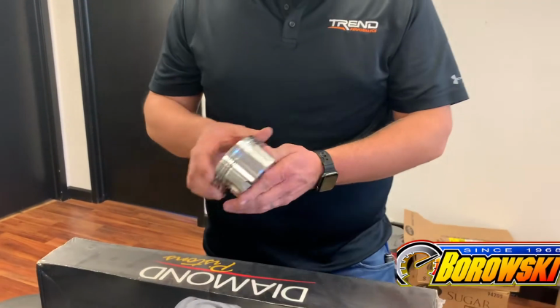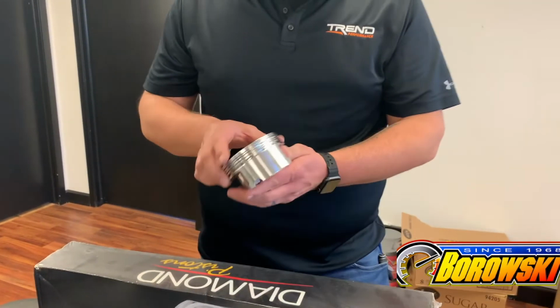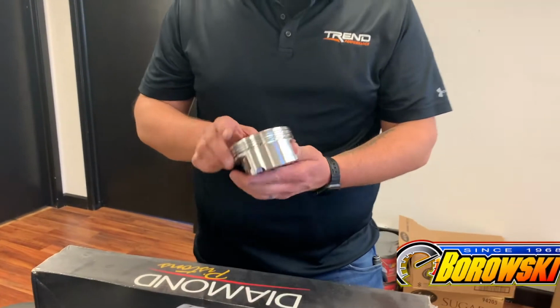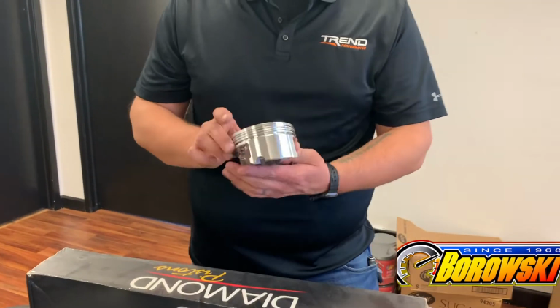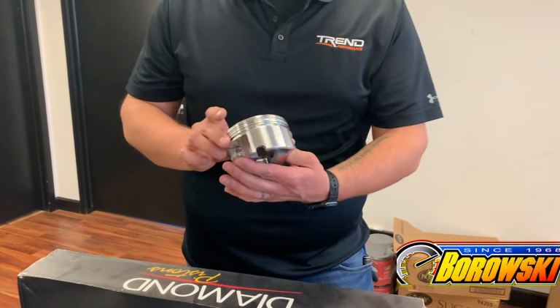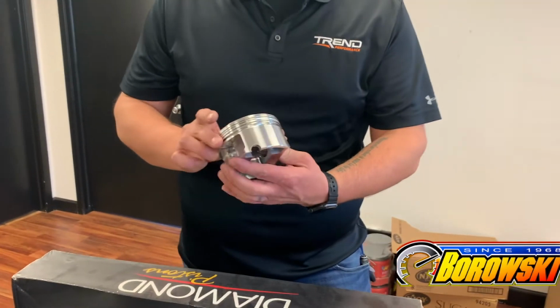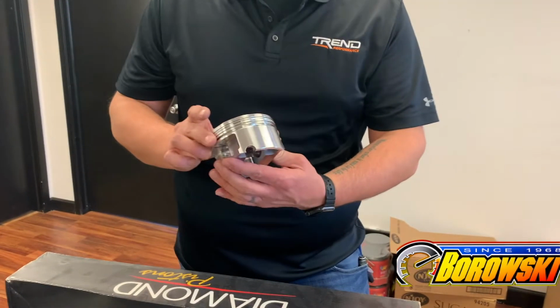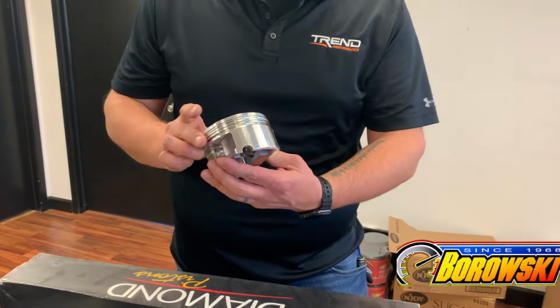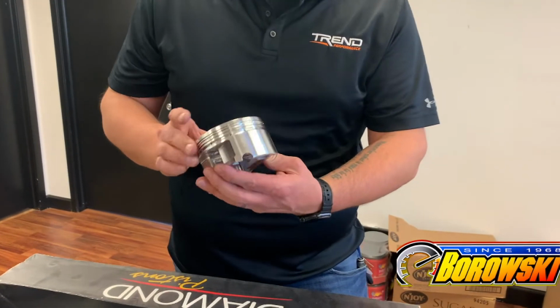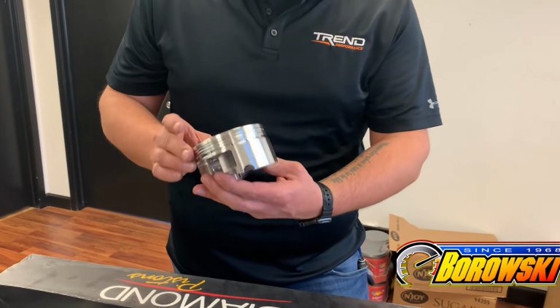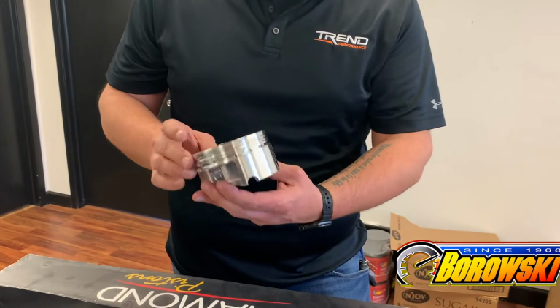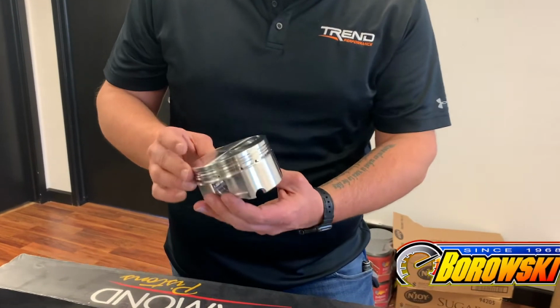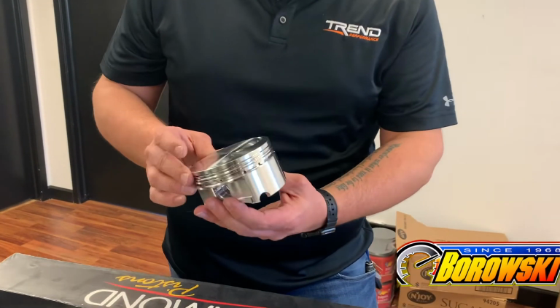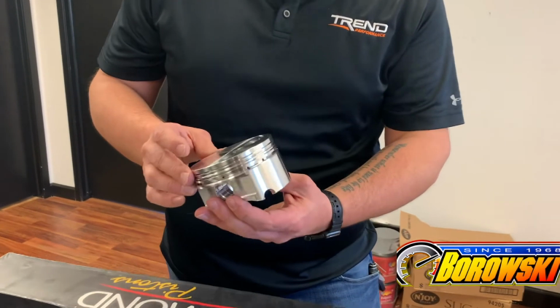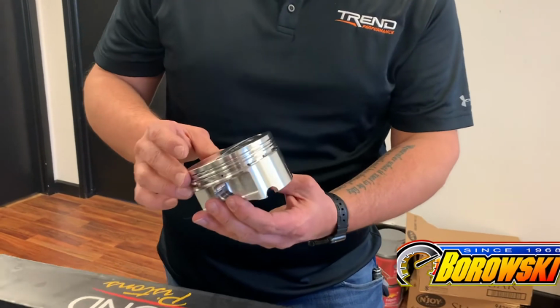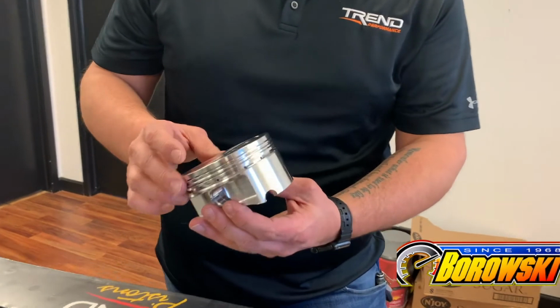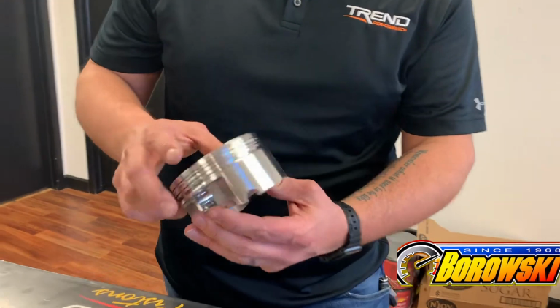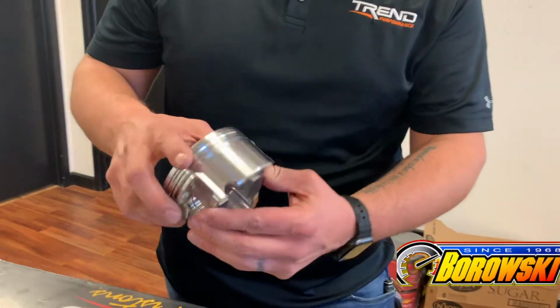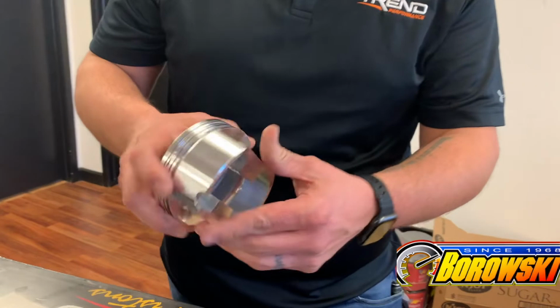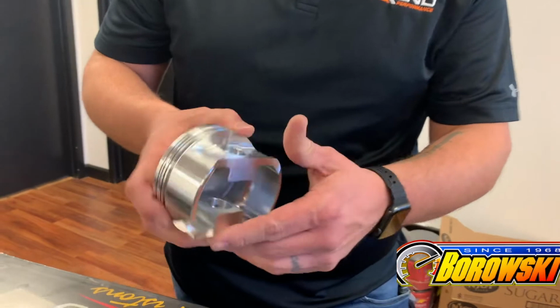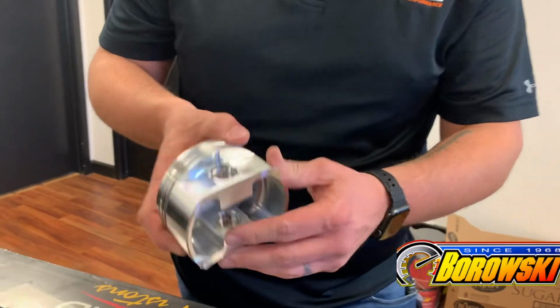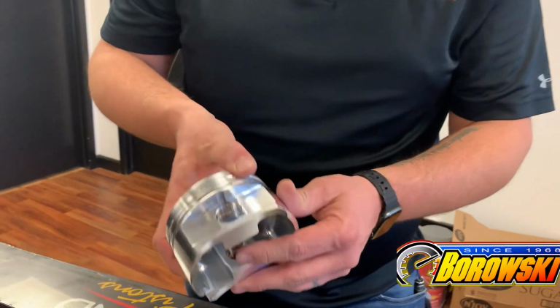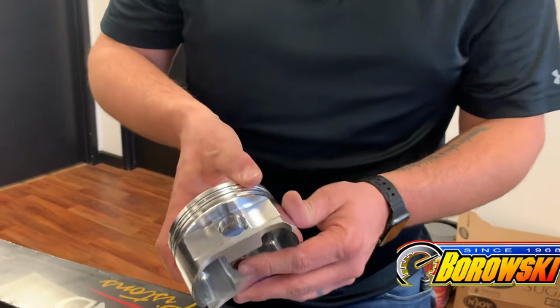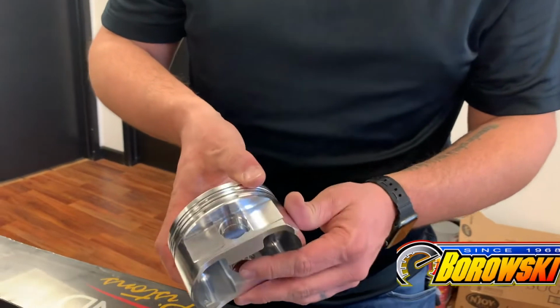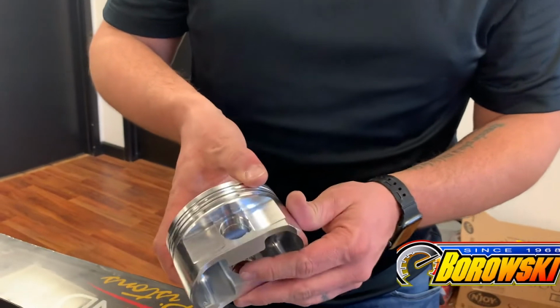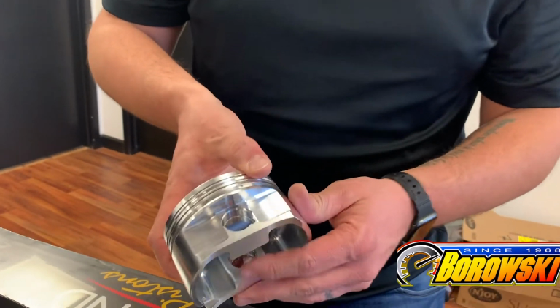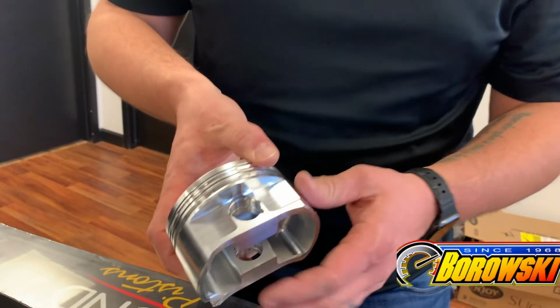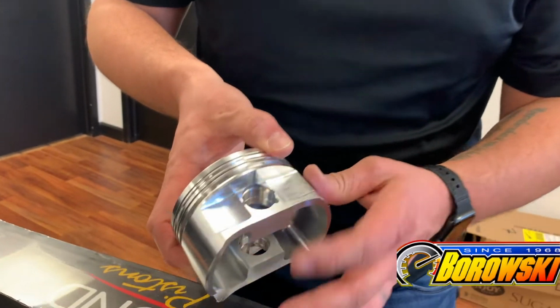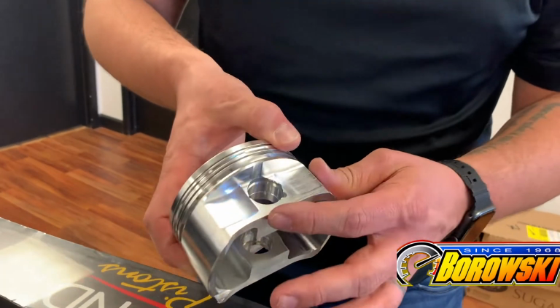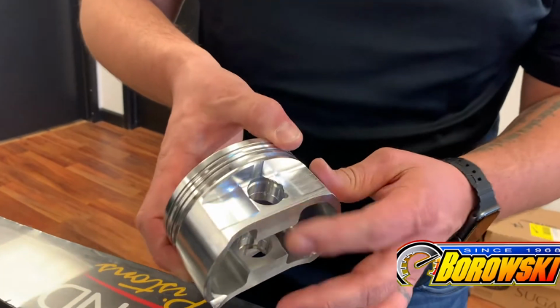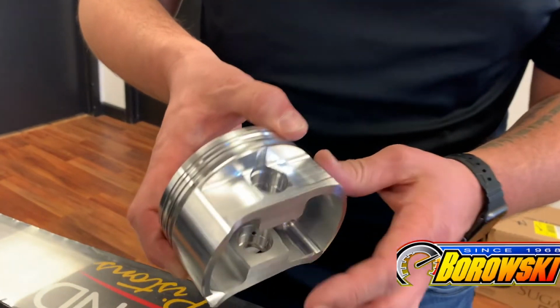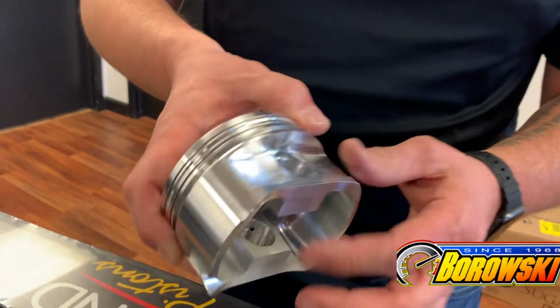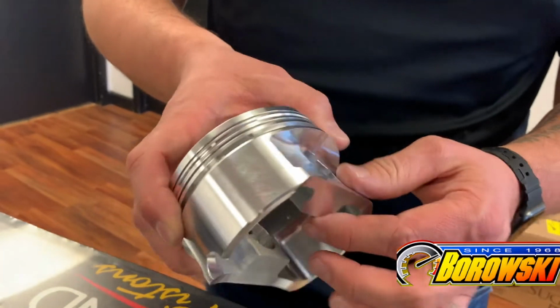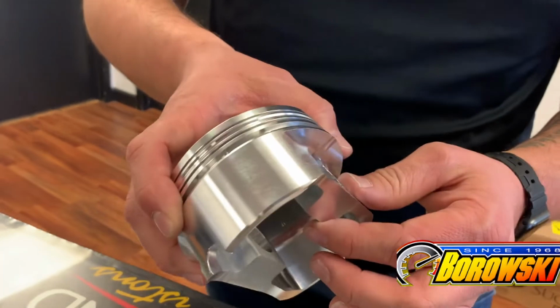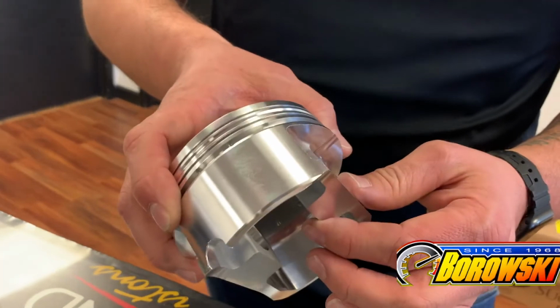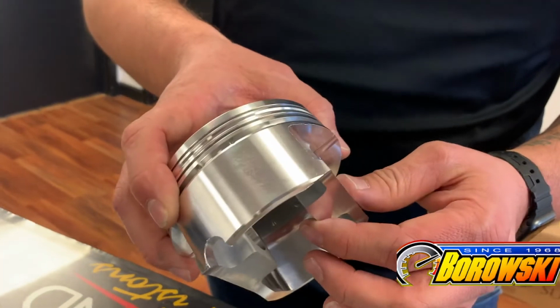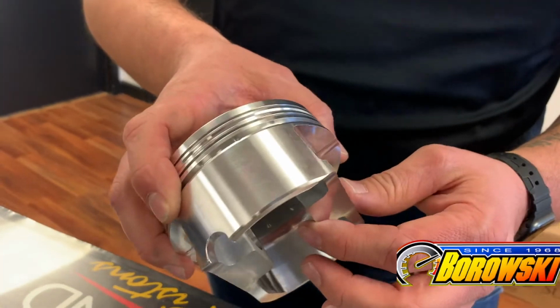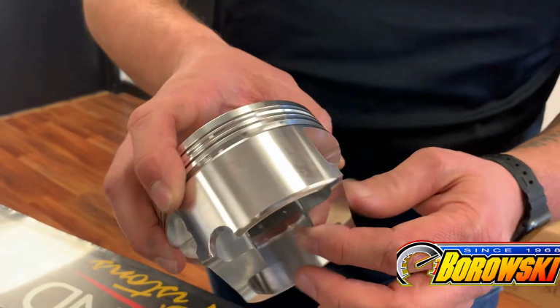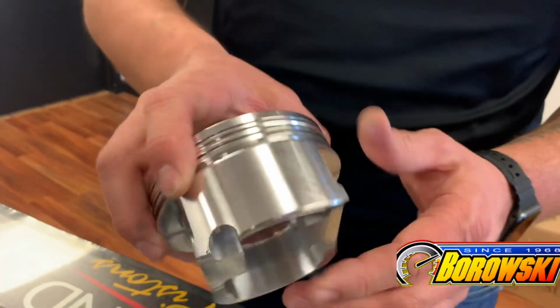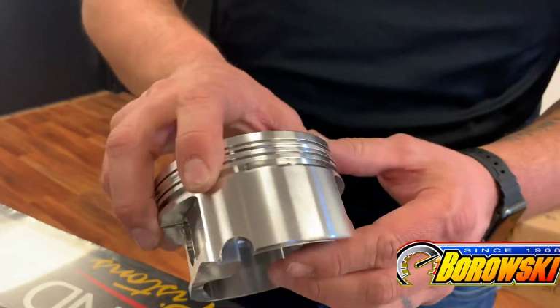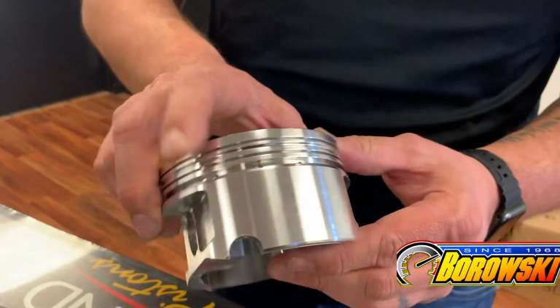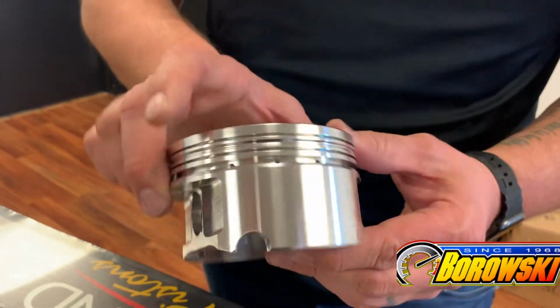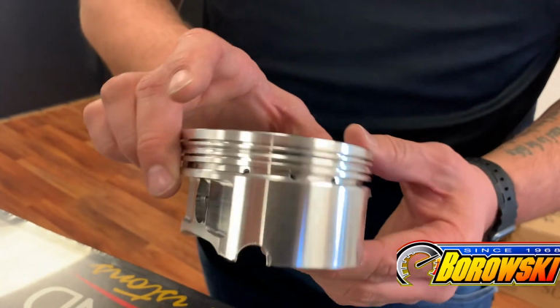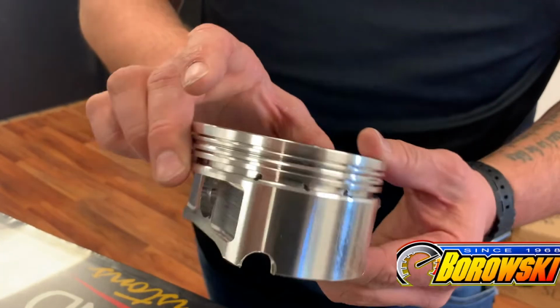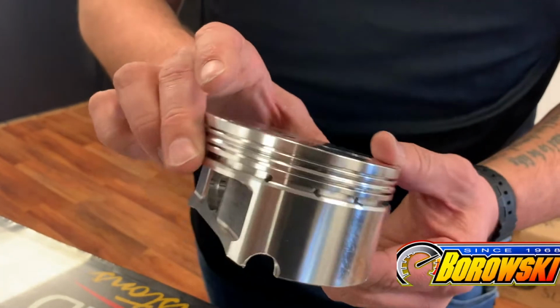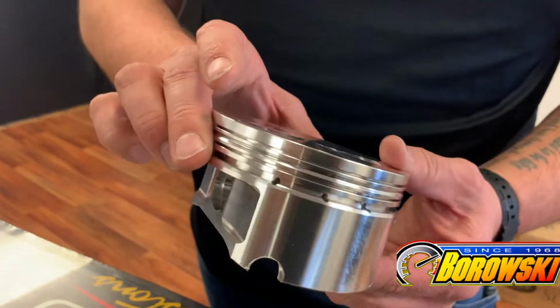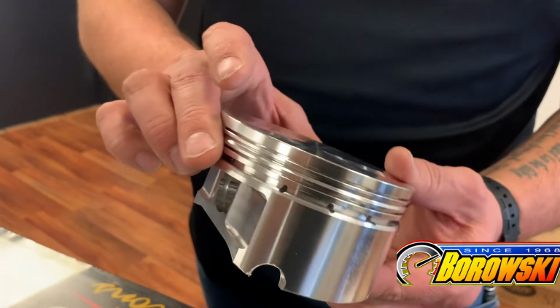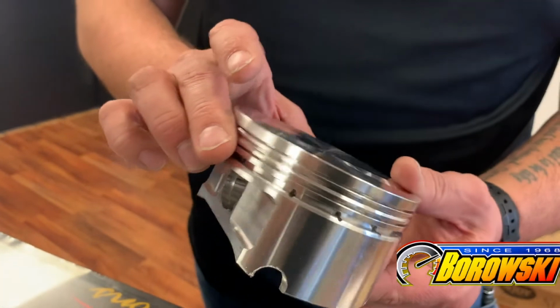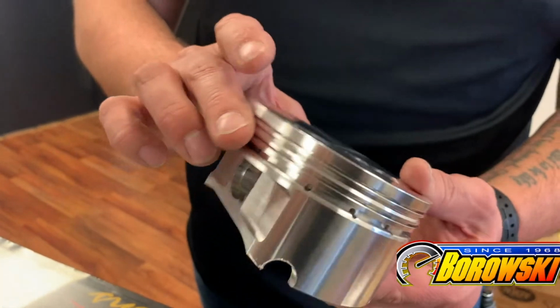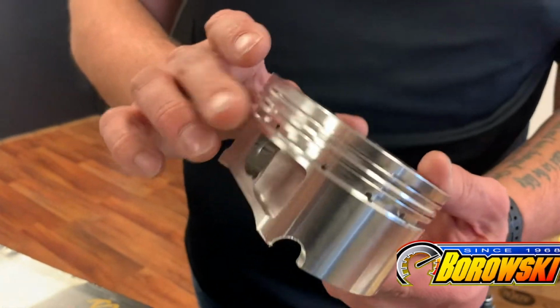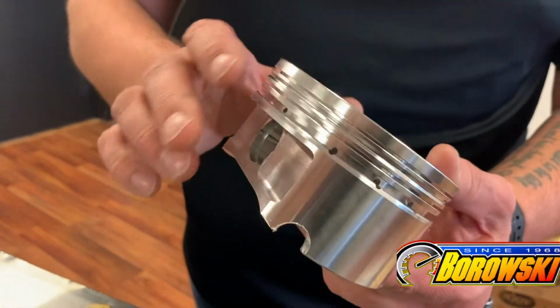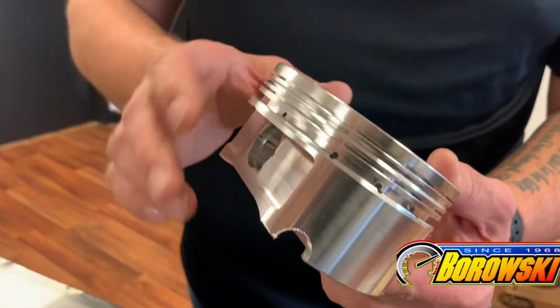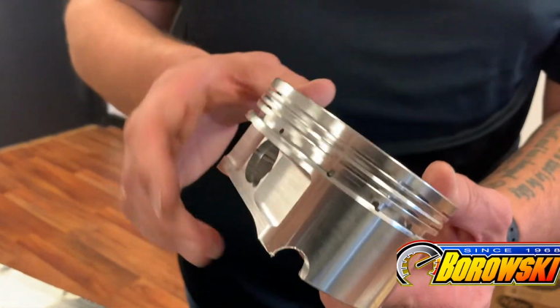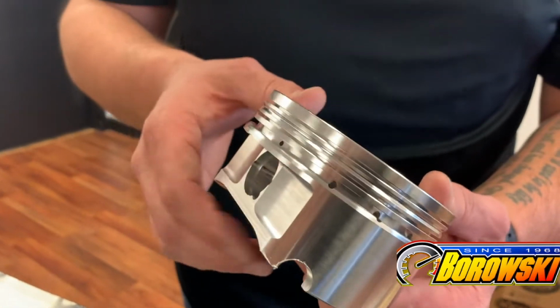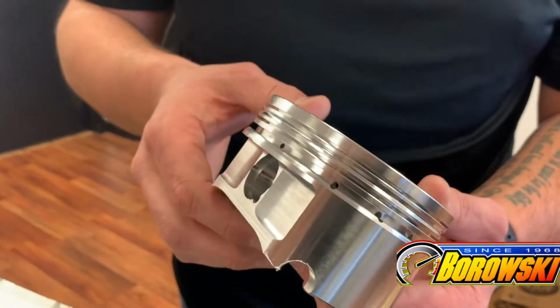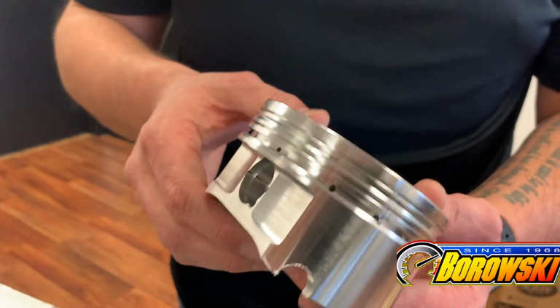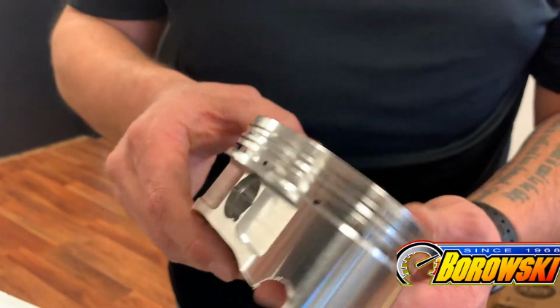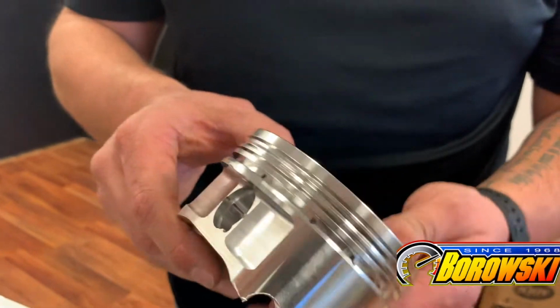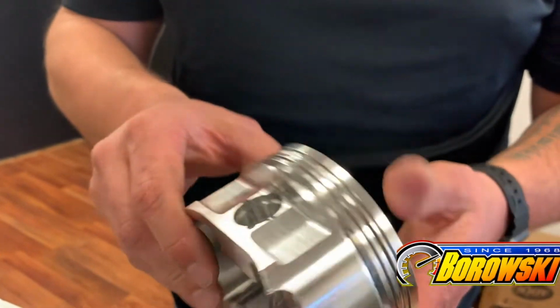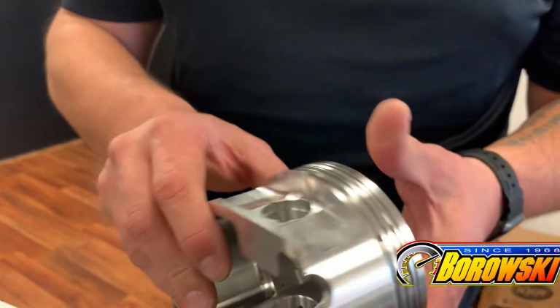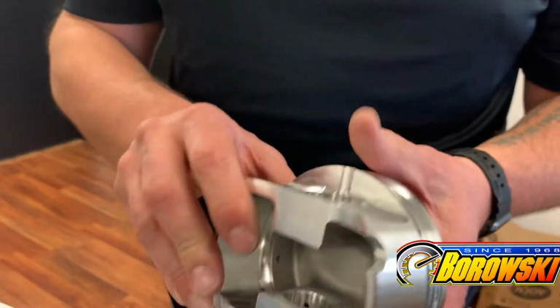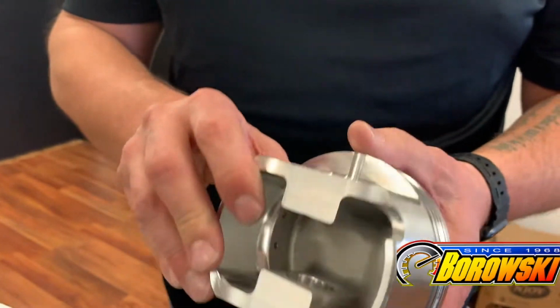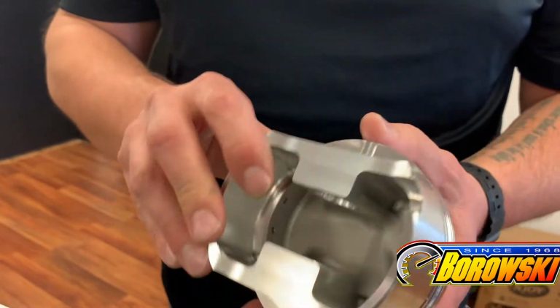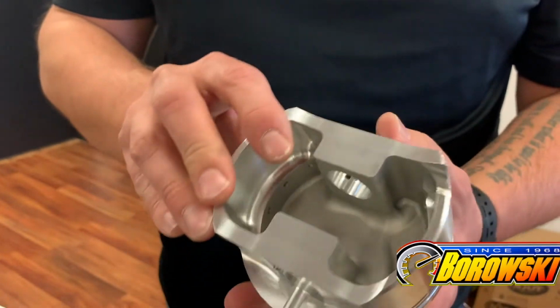Obviously this piston here is almost done. Just need some pin bore and some deburring and it'll be making a thousand horsepower.